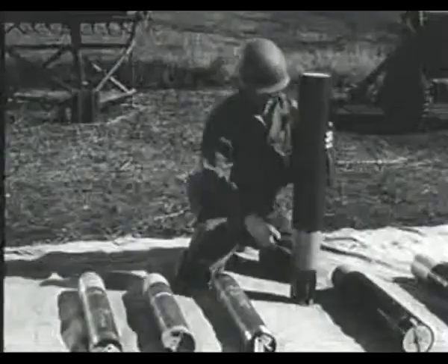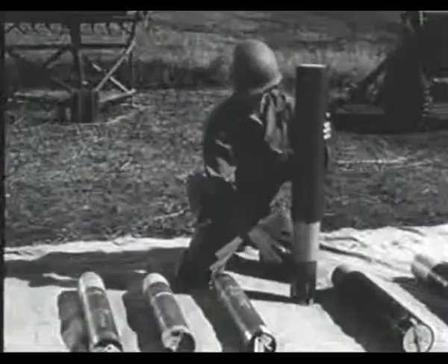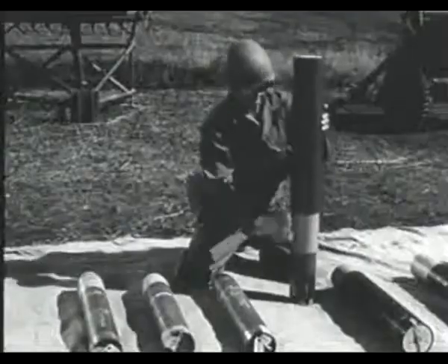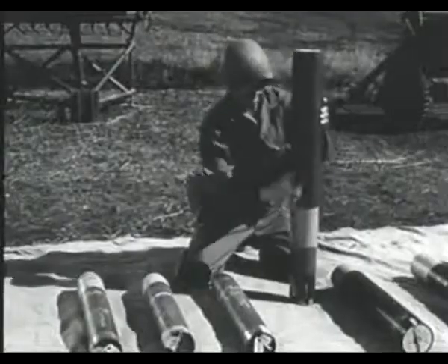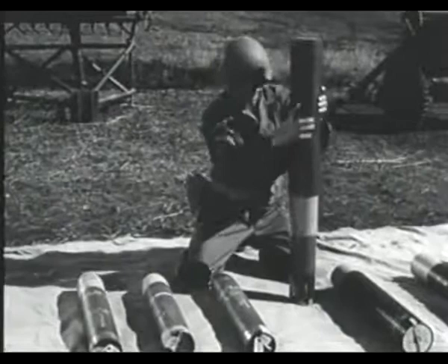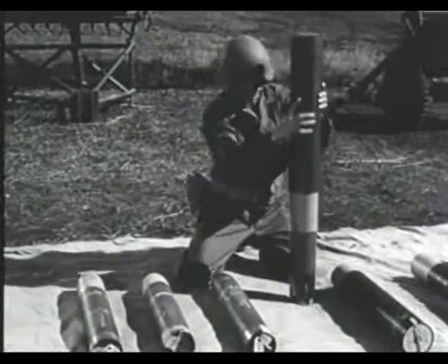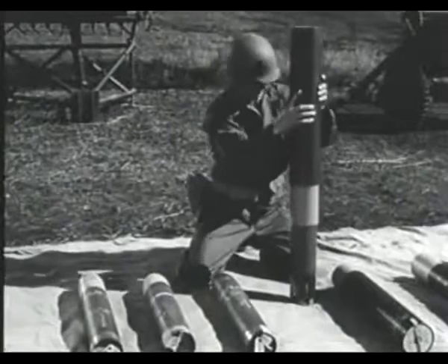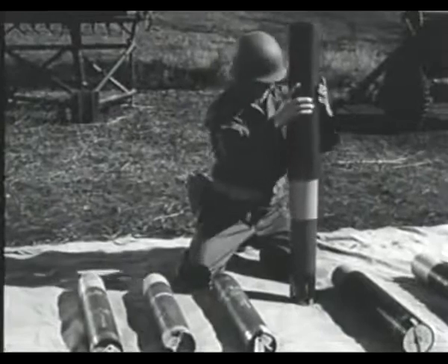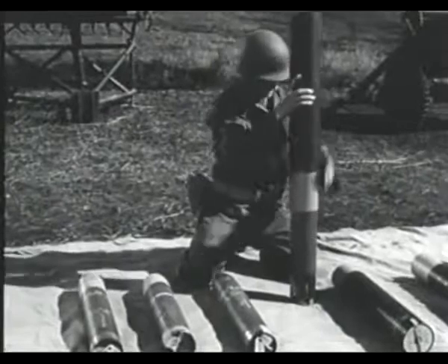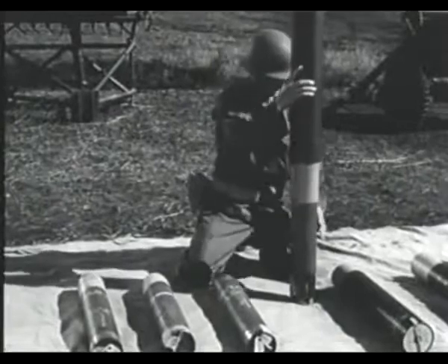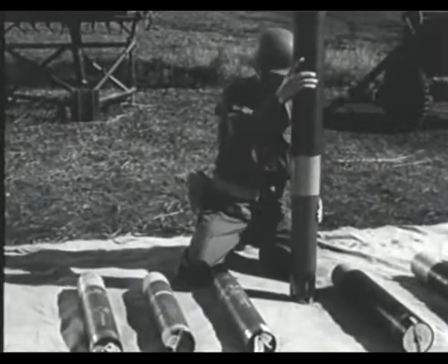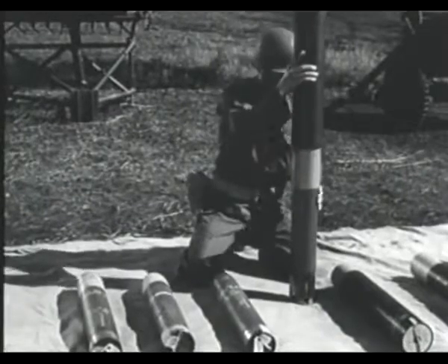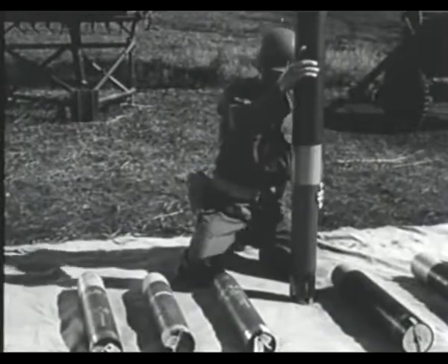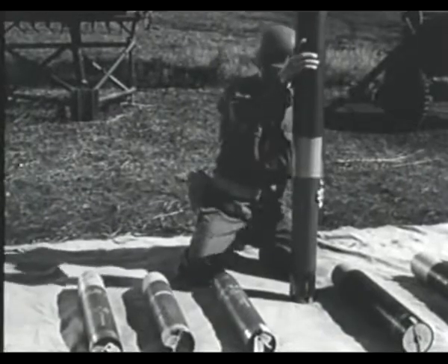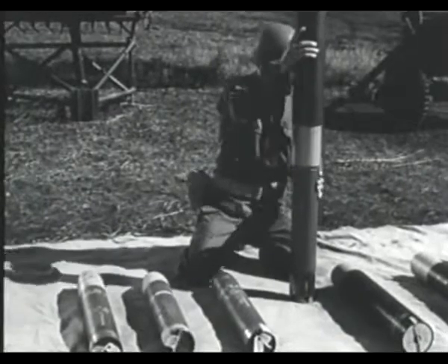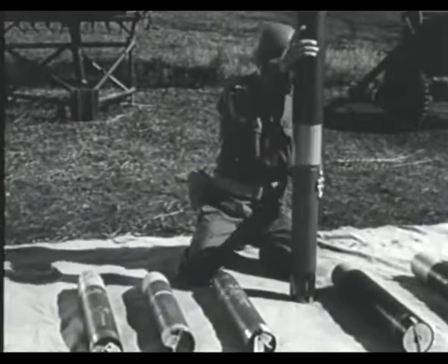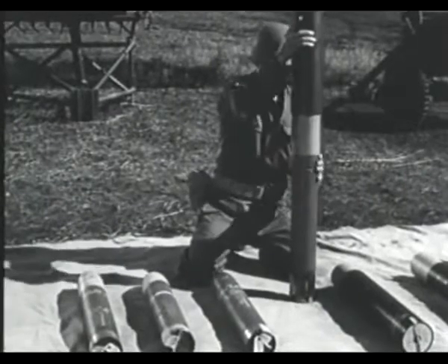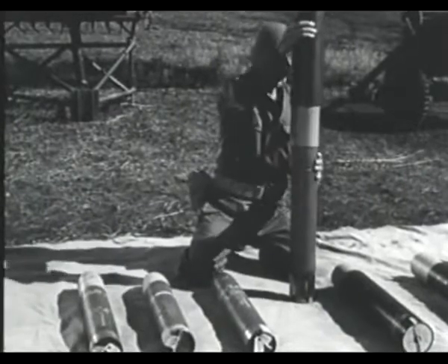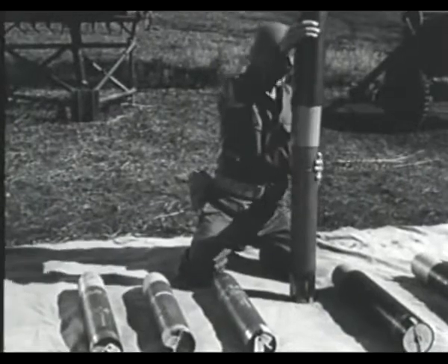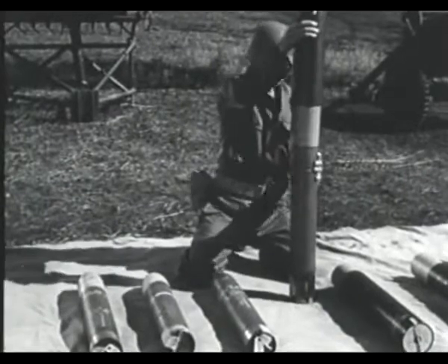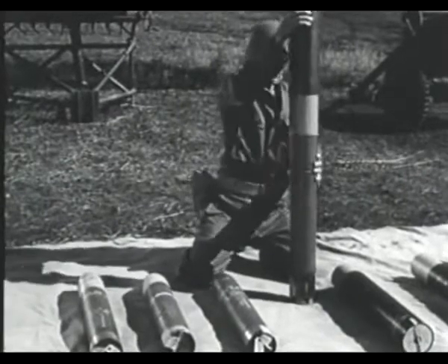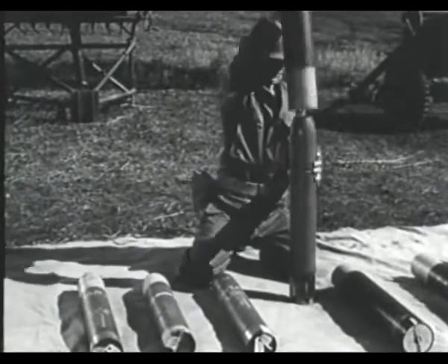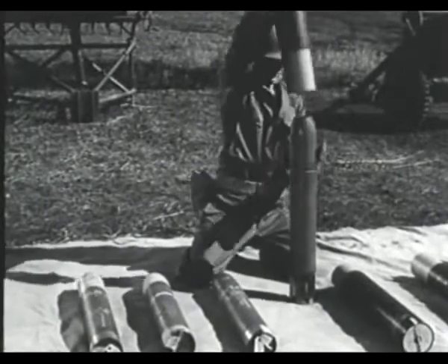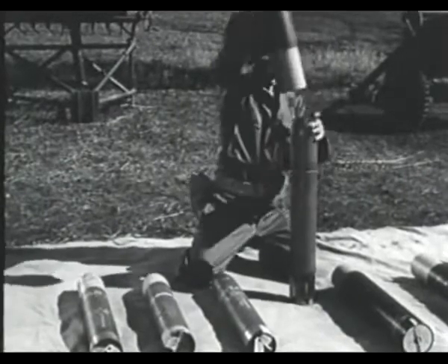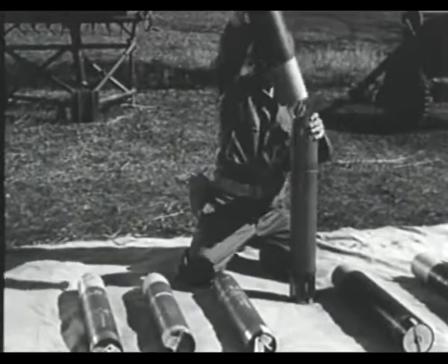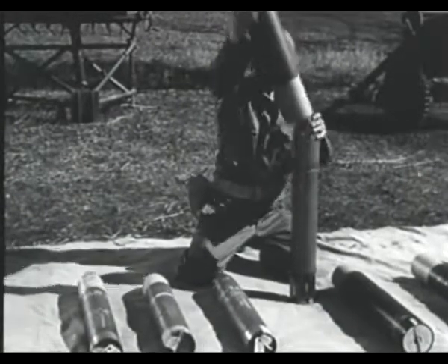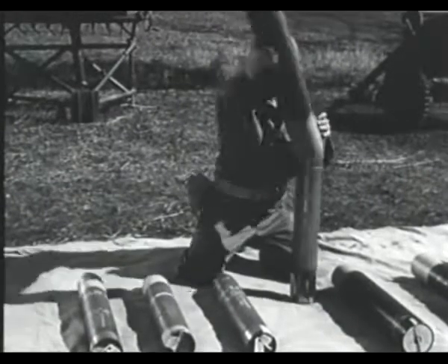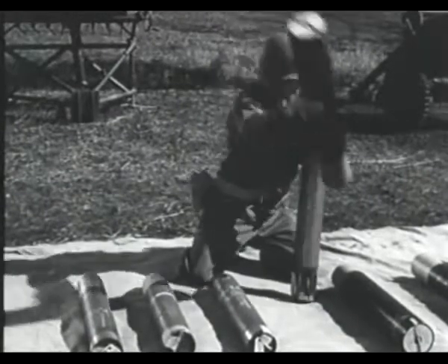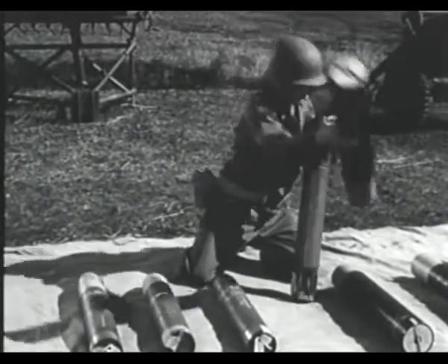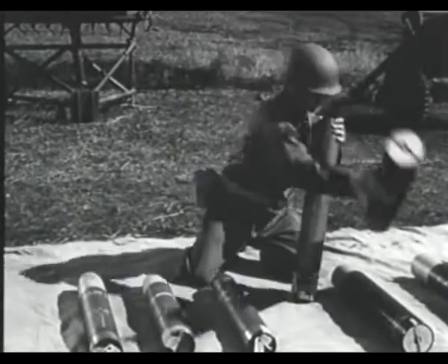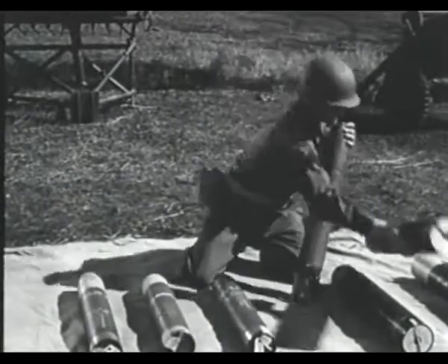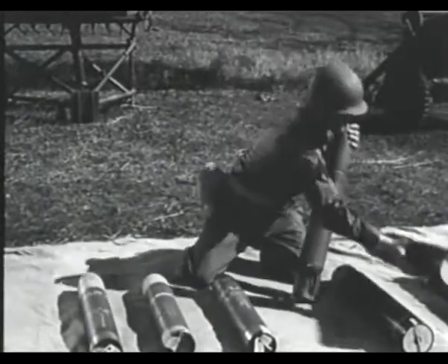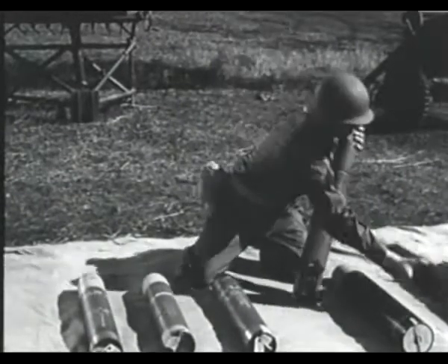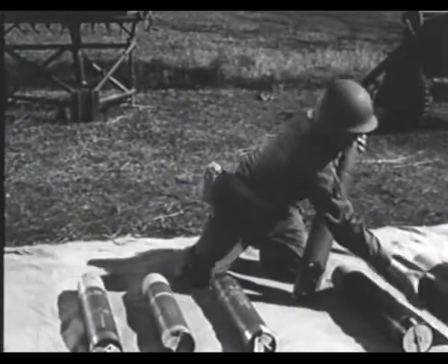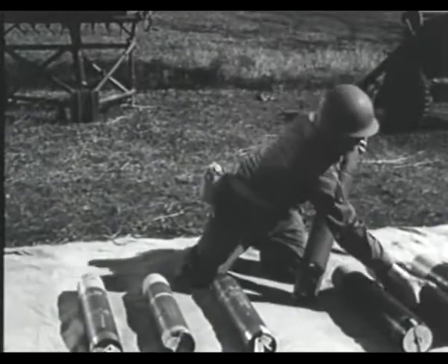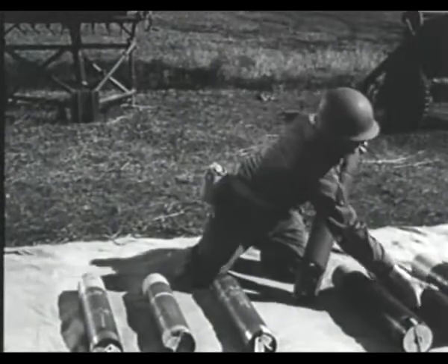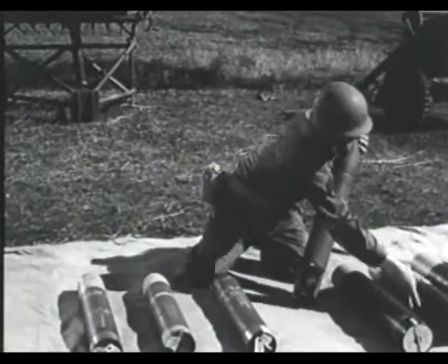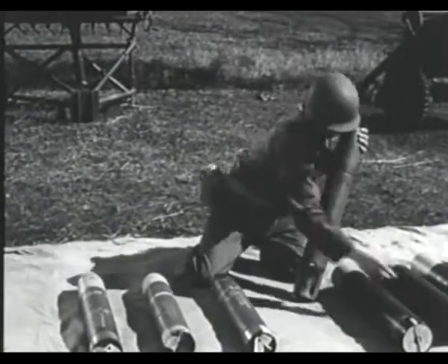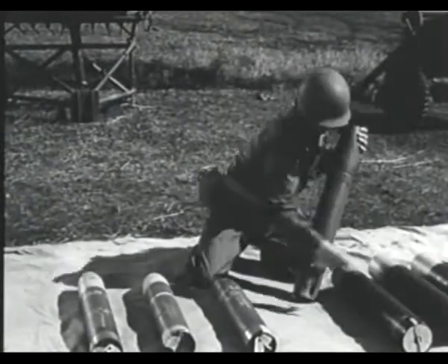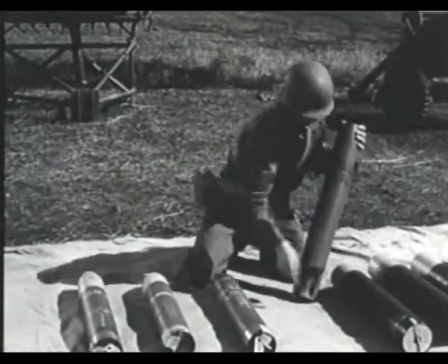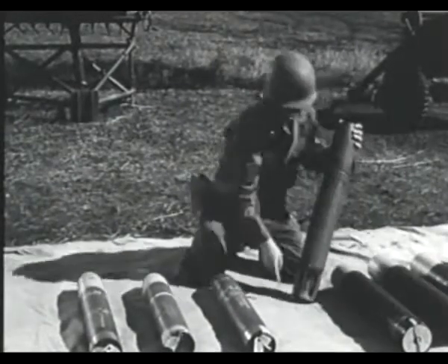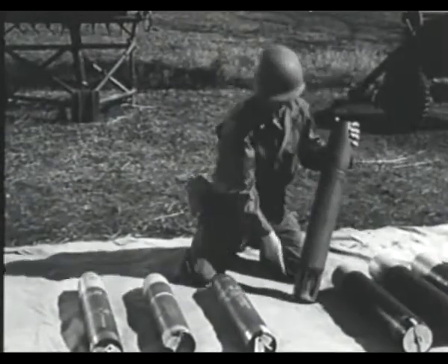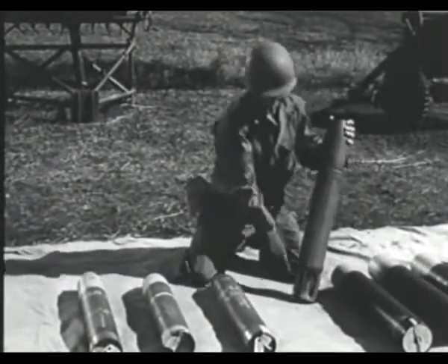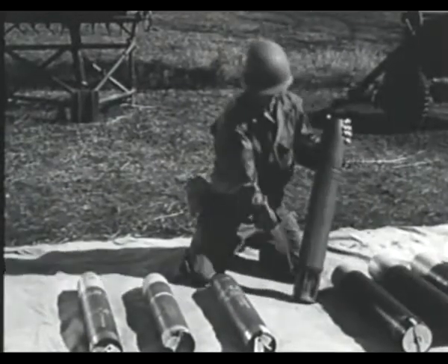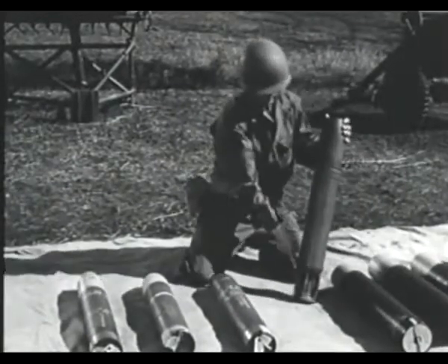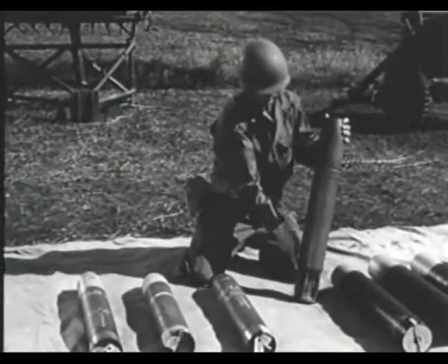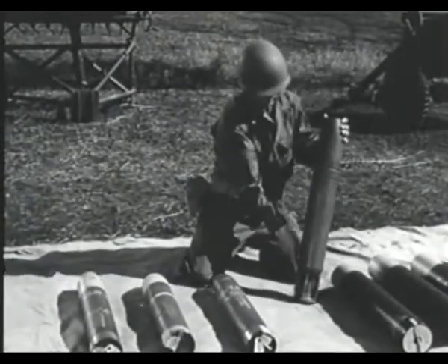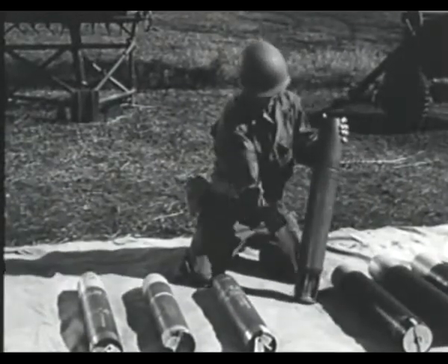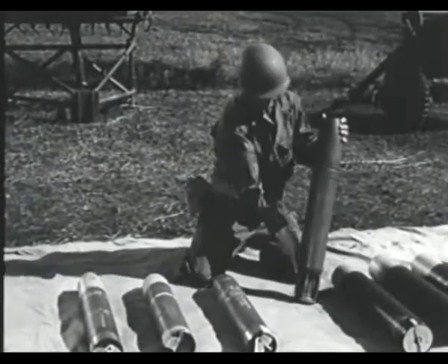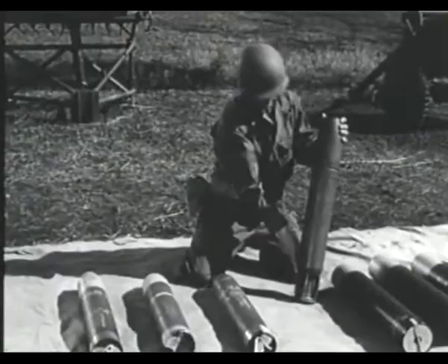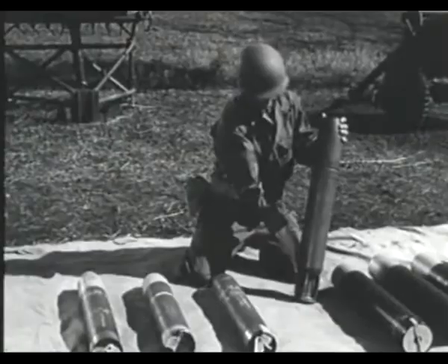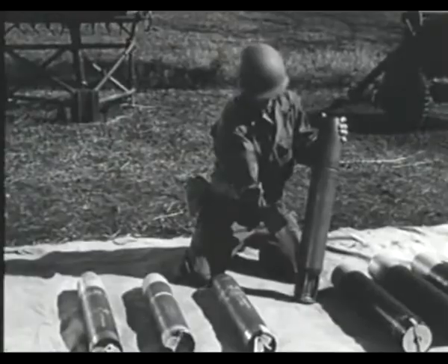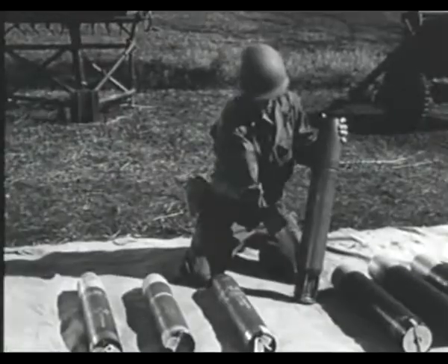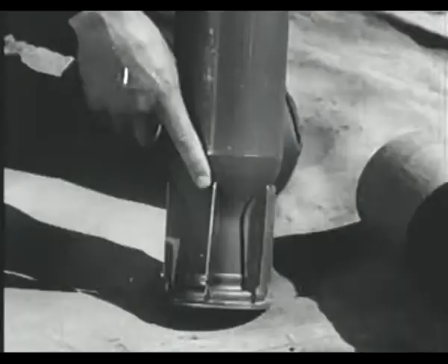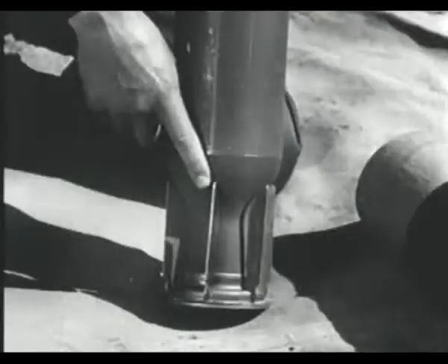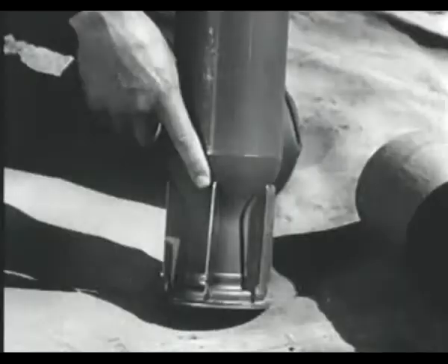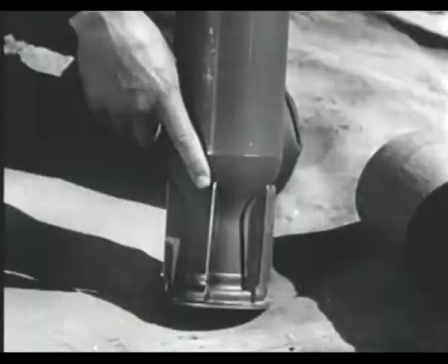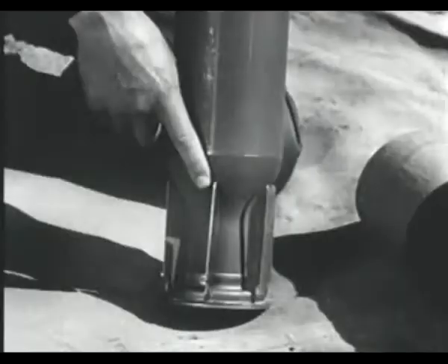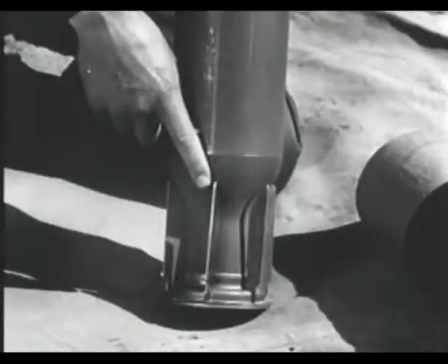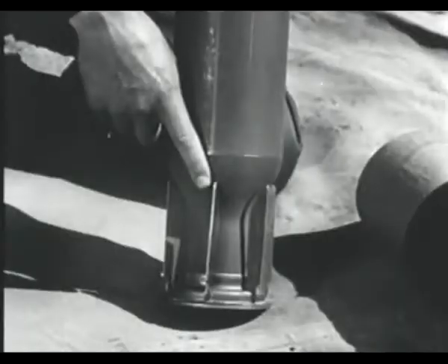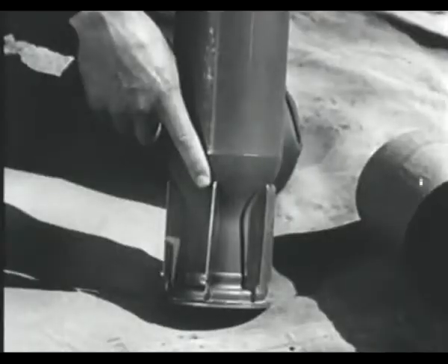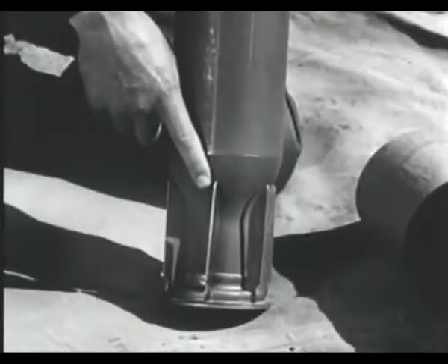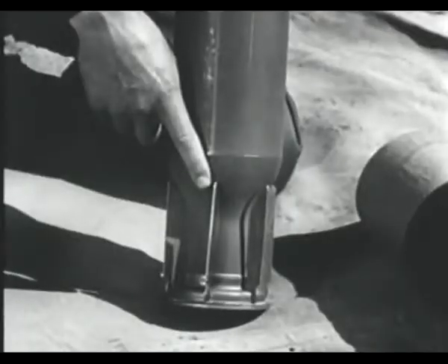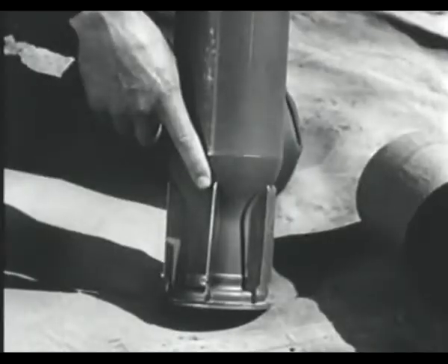Old-type fin-stabilized rocket. It has been substantiated that the fins have not completely succeeded in keeping the rockets to their course.